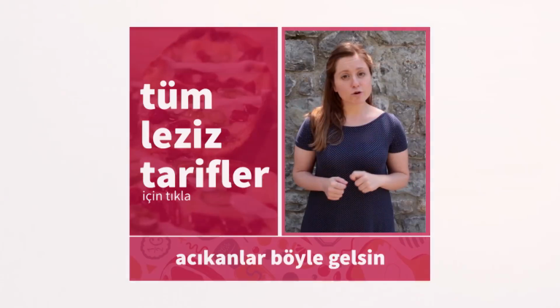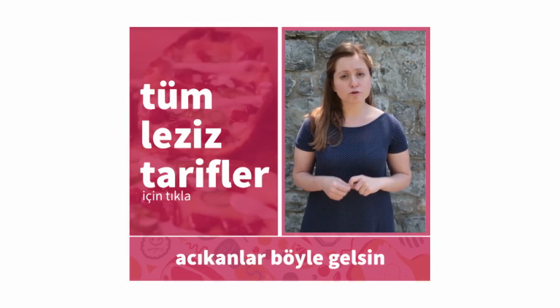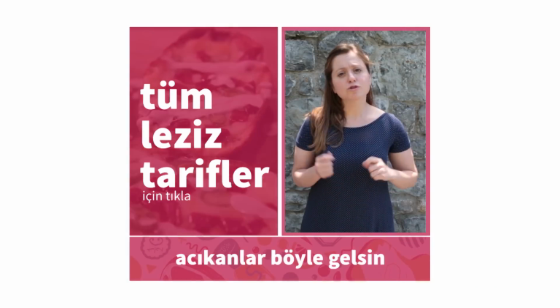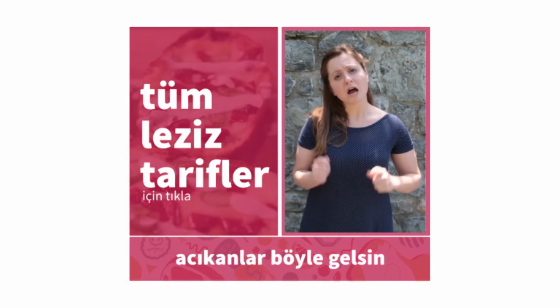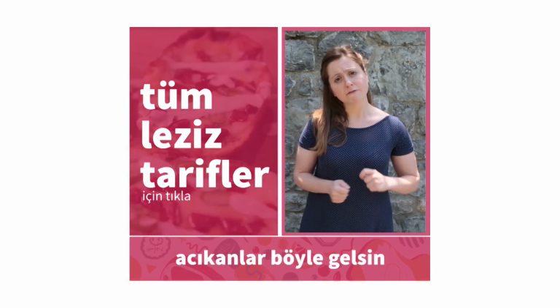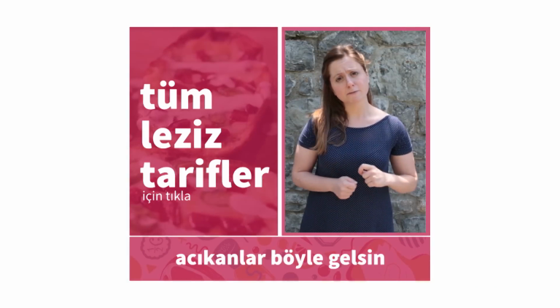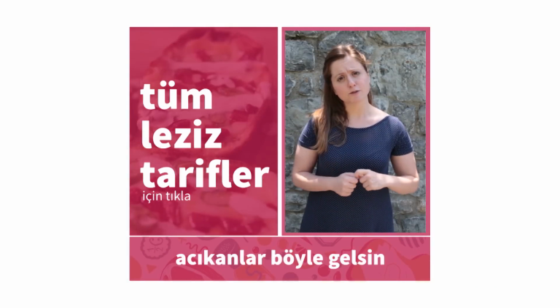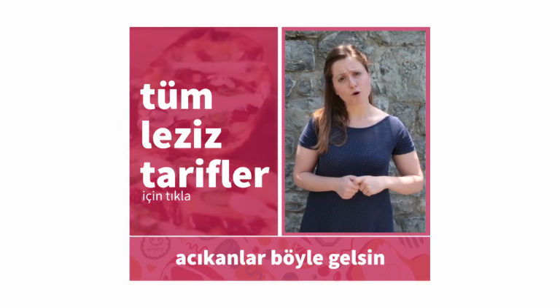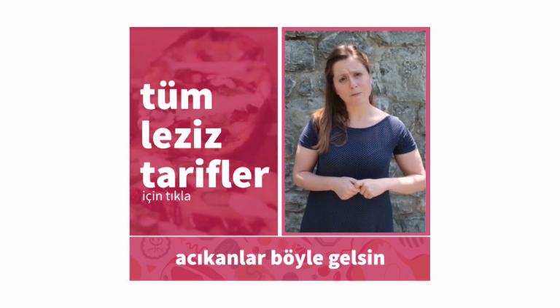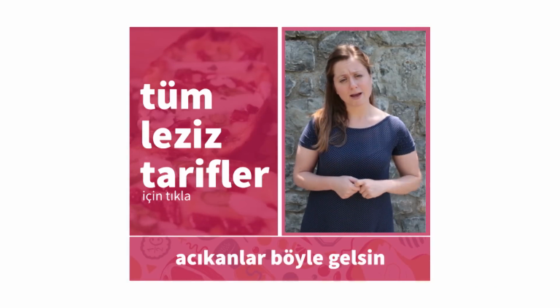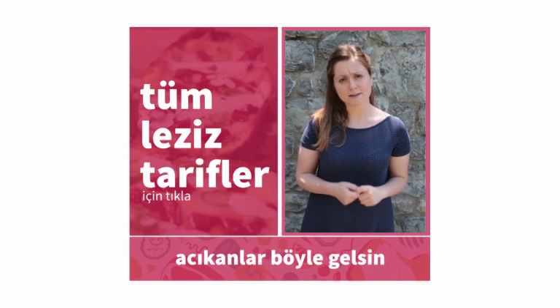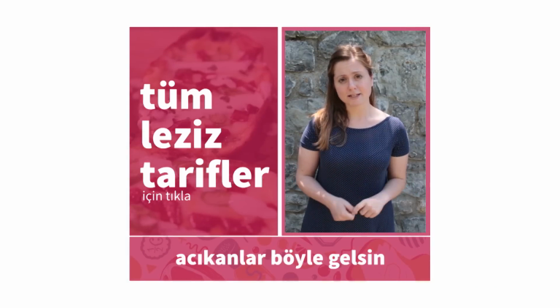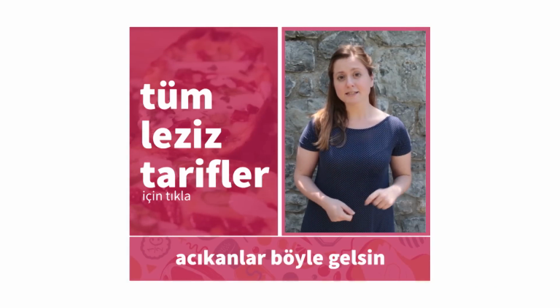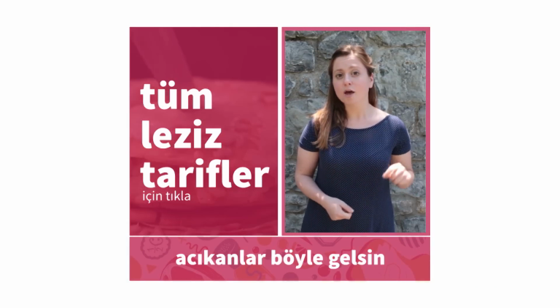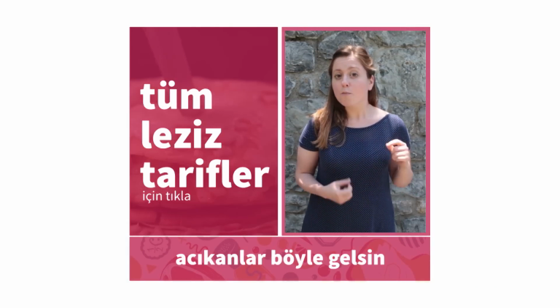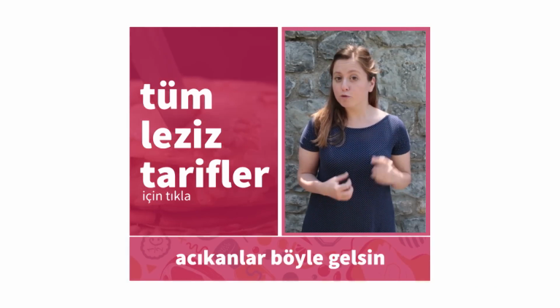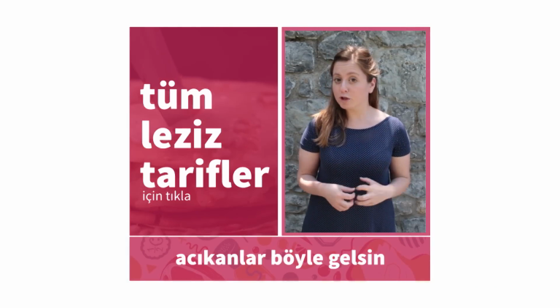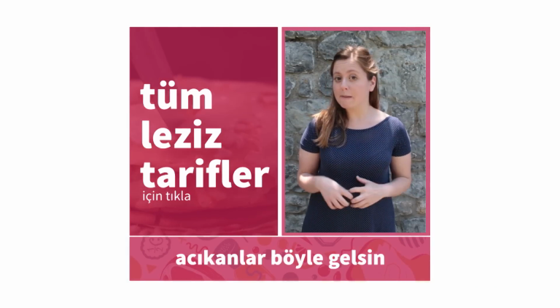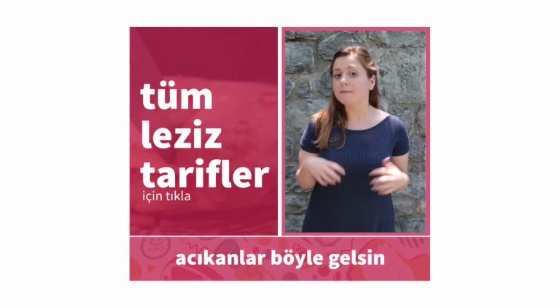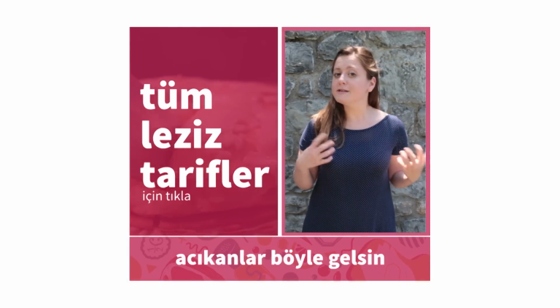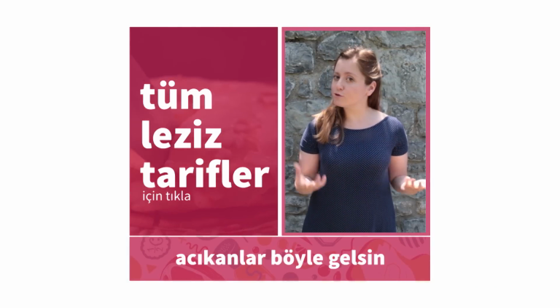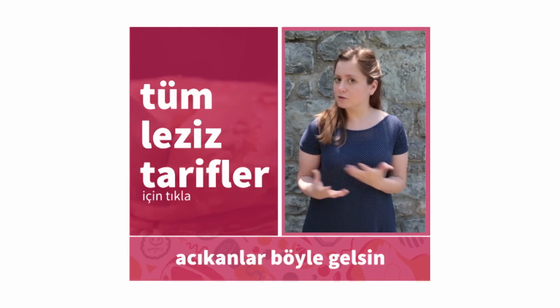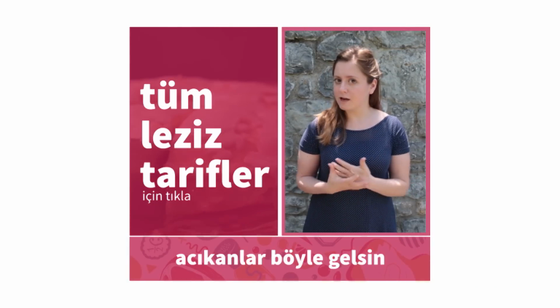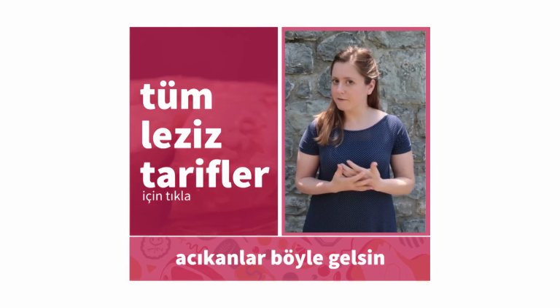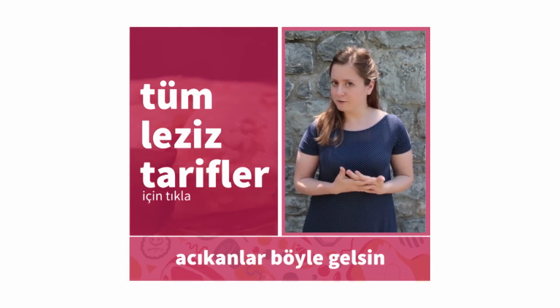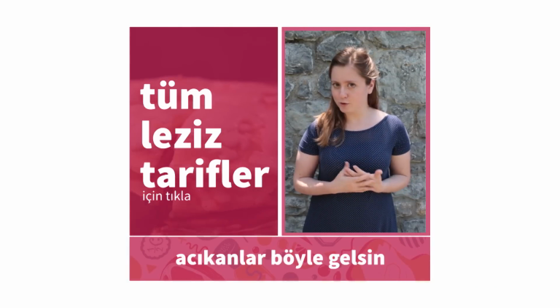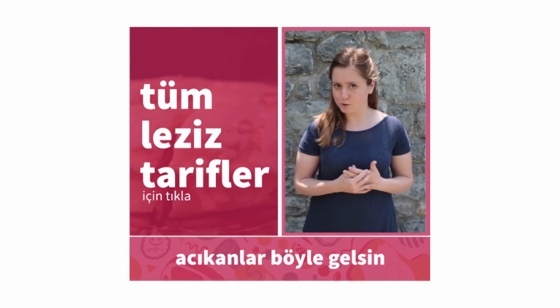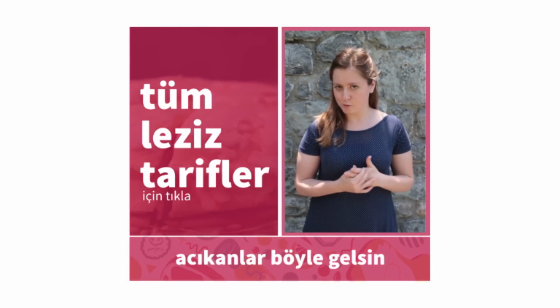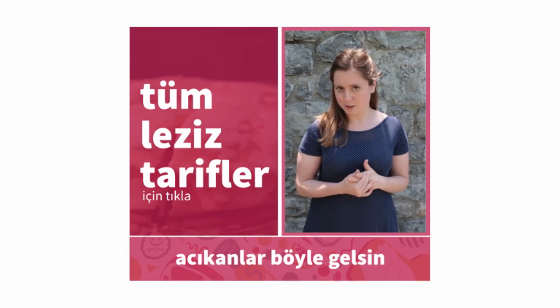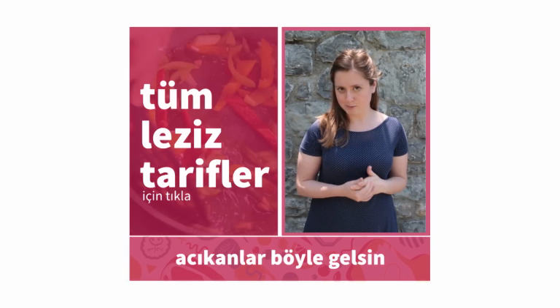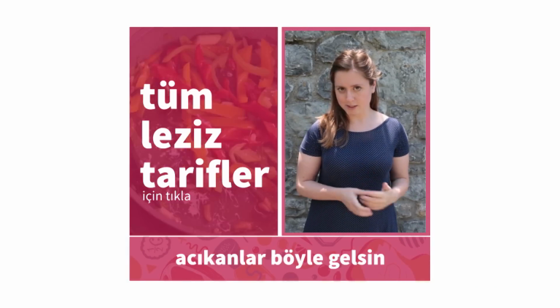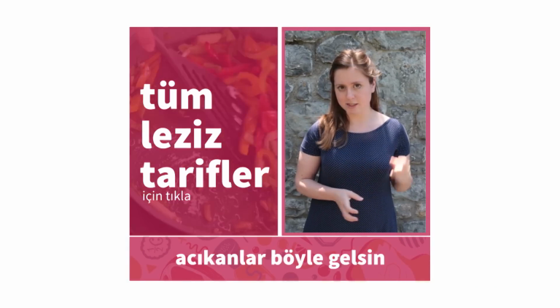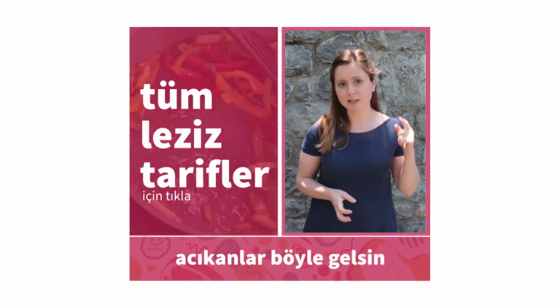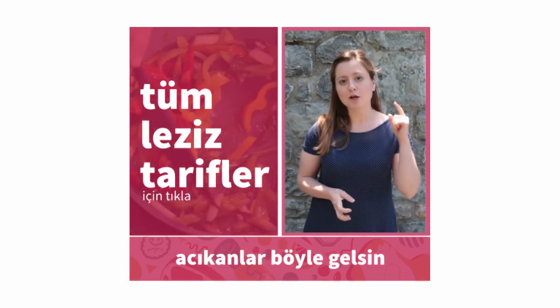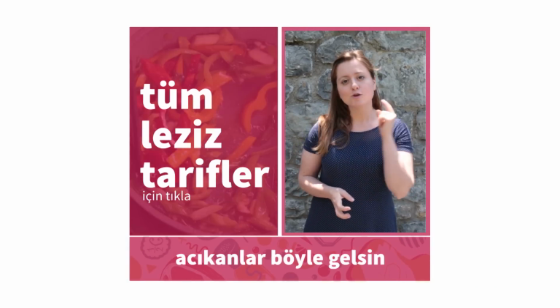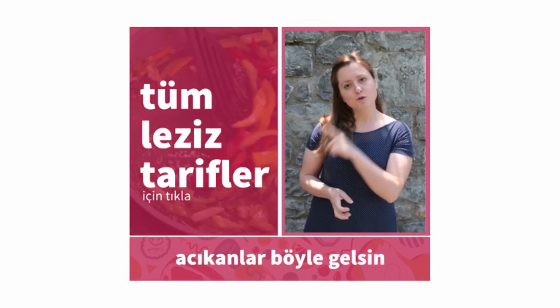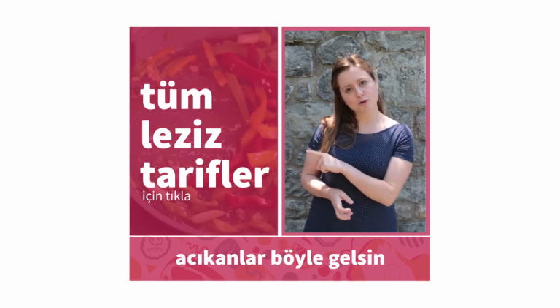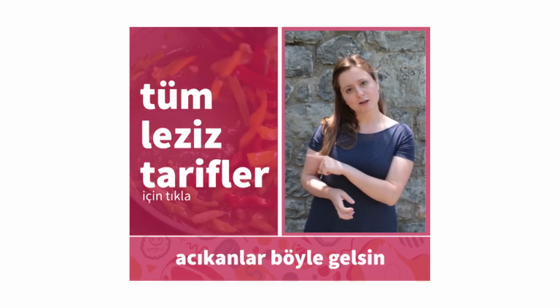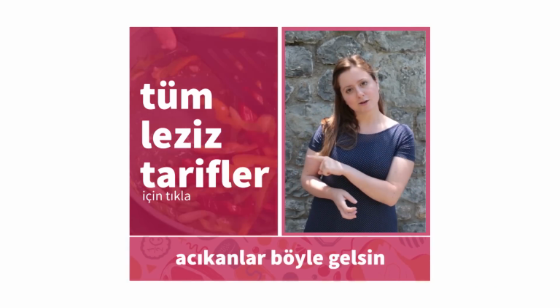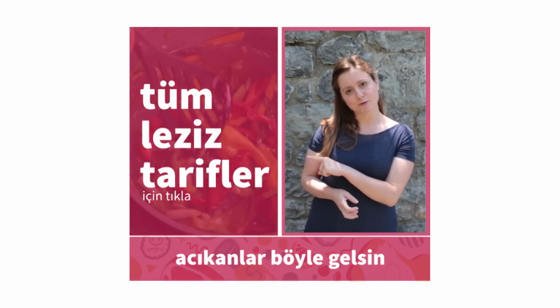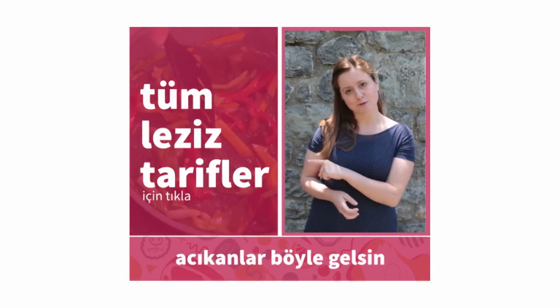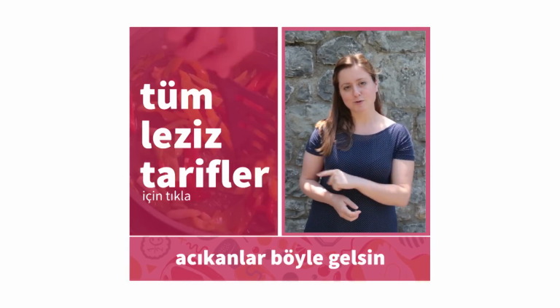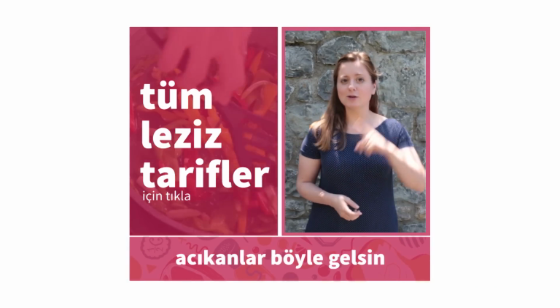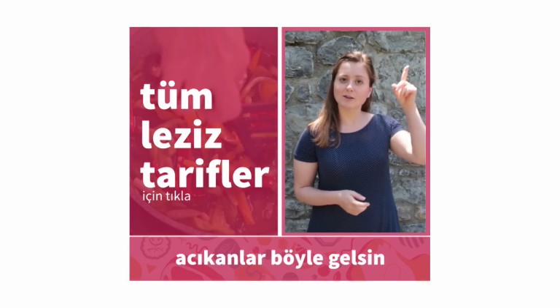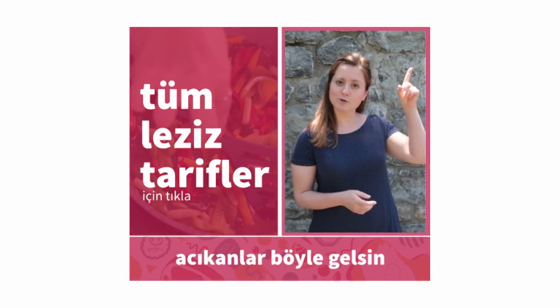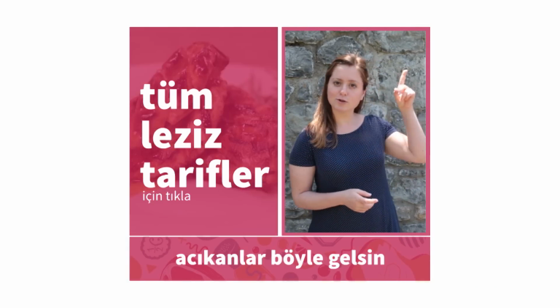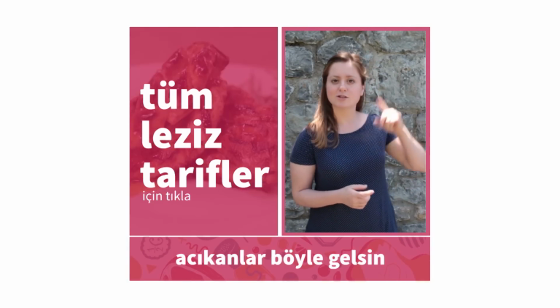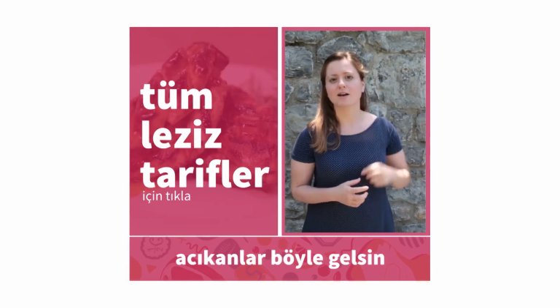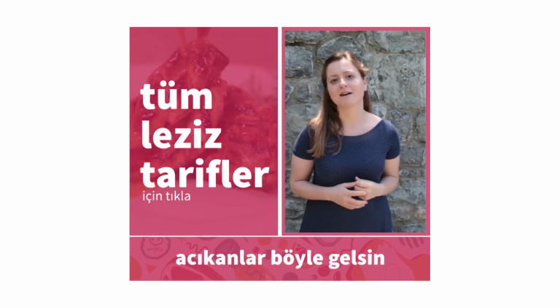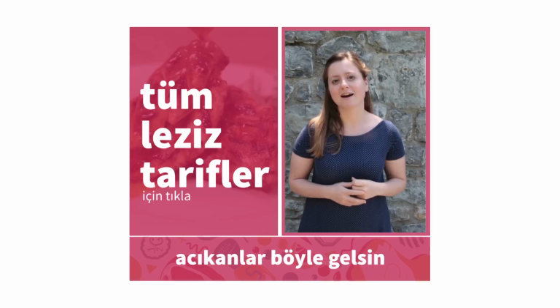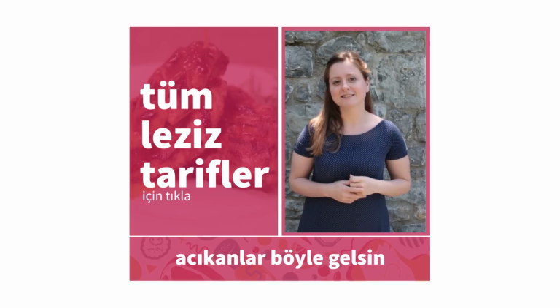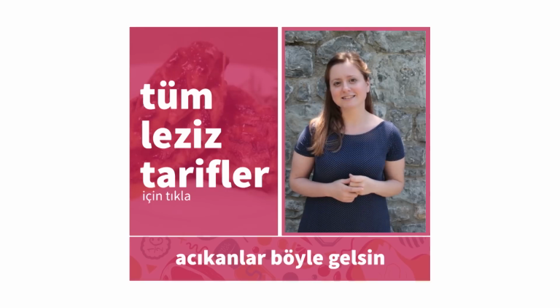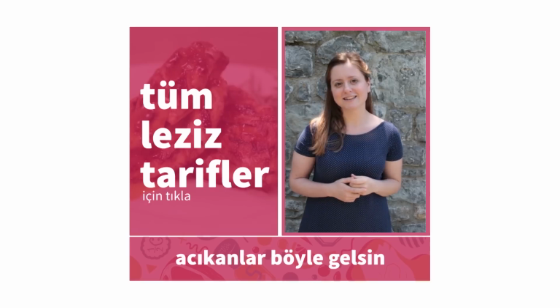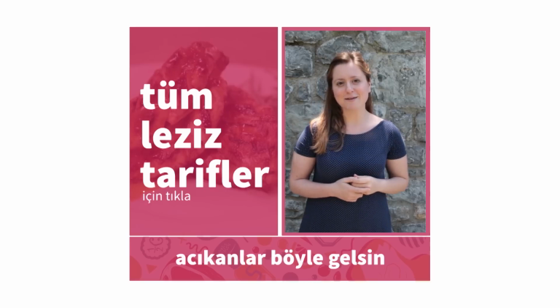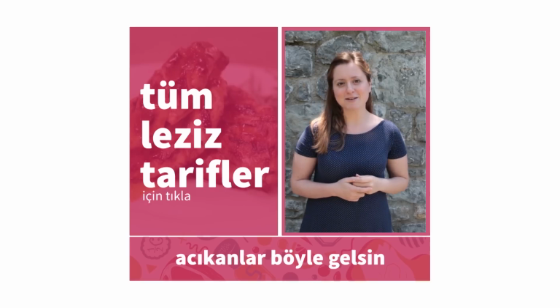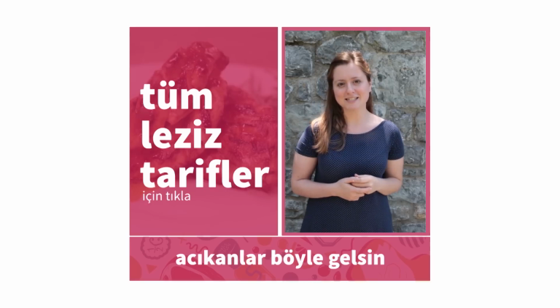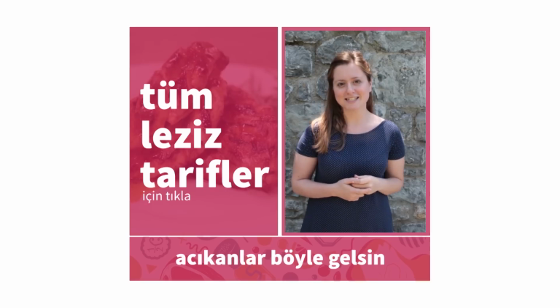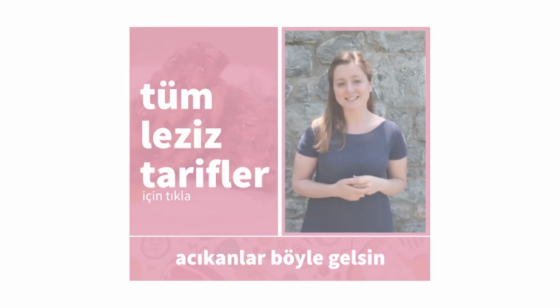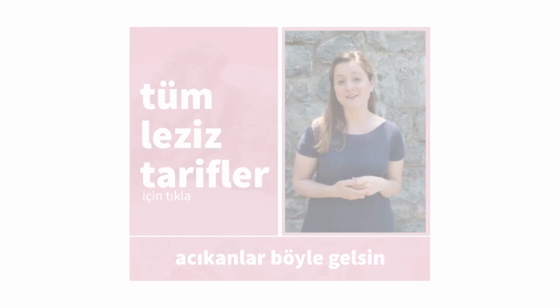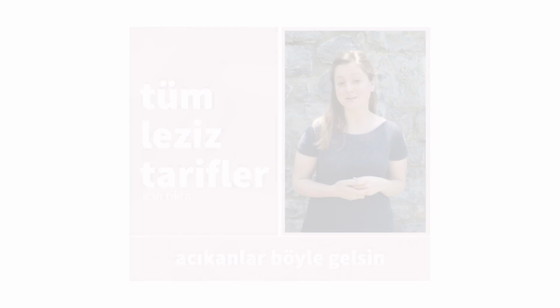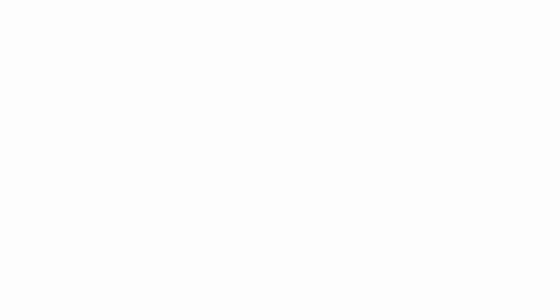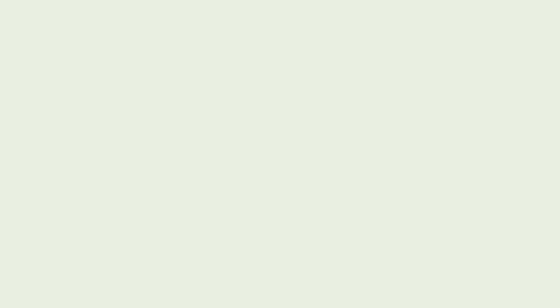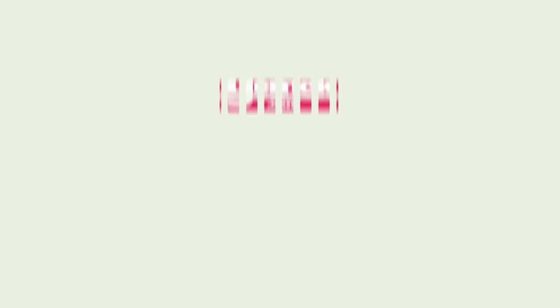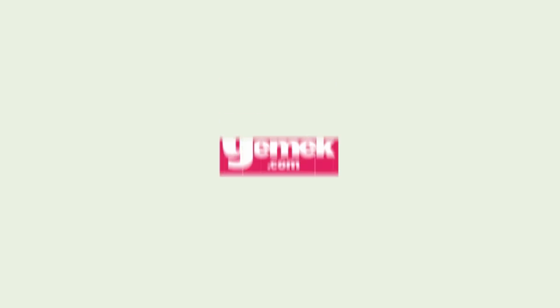Biliyoruz tarifimizi çok beğendiniz. Bunun gibi bir sürü tarif videosuna ulaşmak için şuradaki kutucuğu ya da şurada çıkan kartı tıklayabilirsiniz. Hoşçakalın.